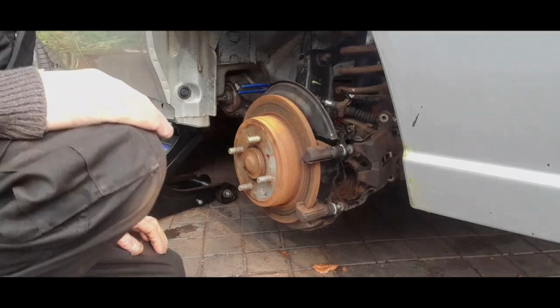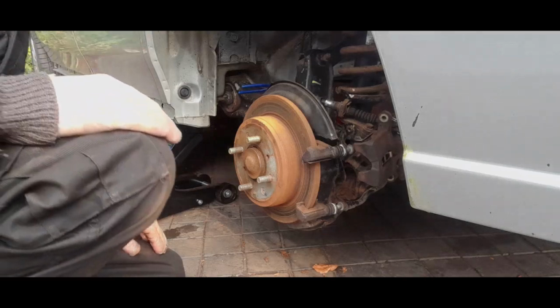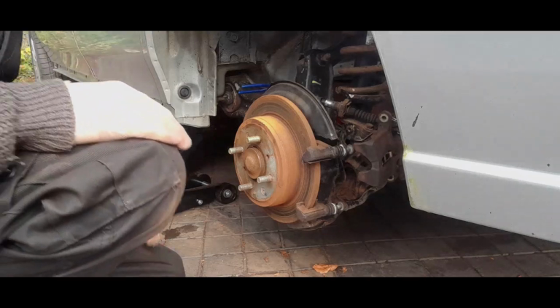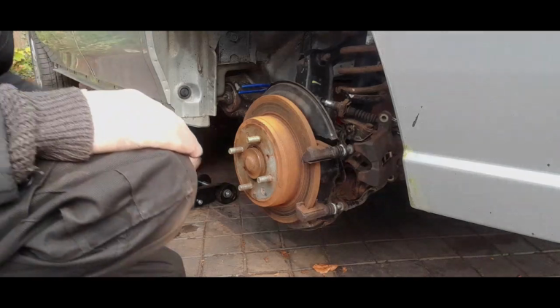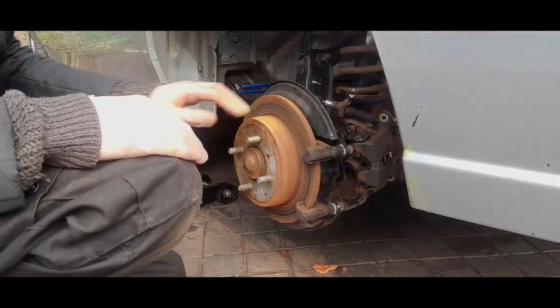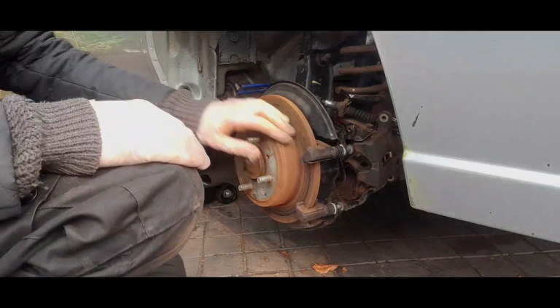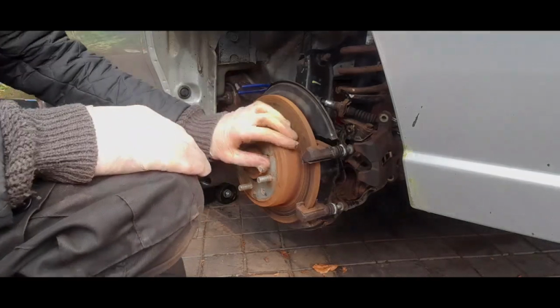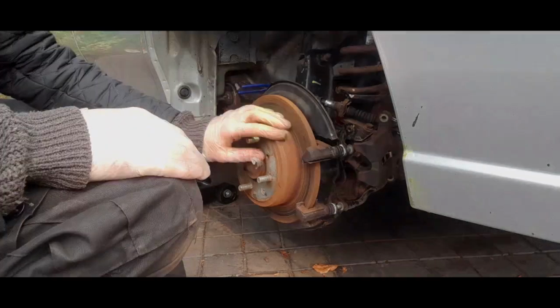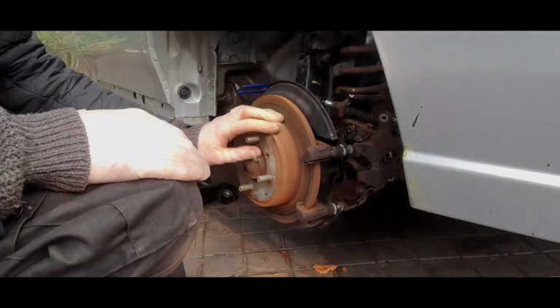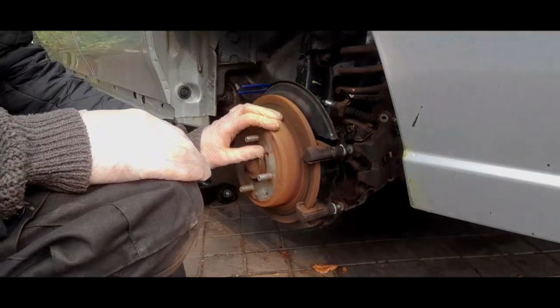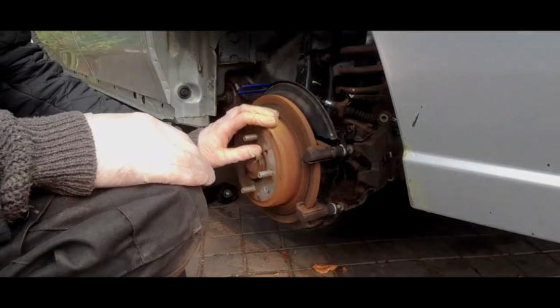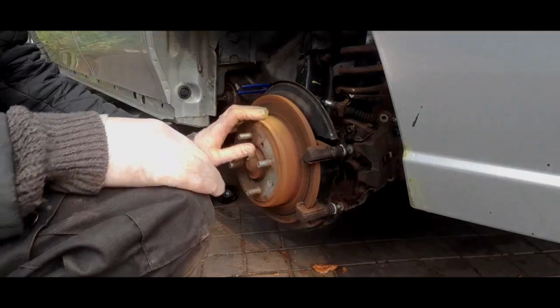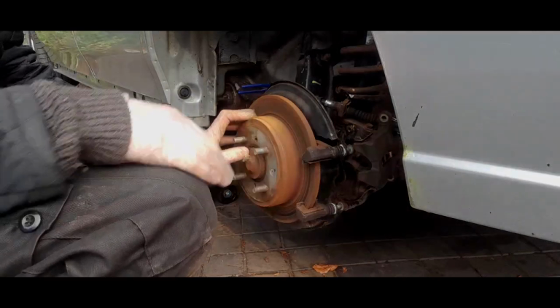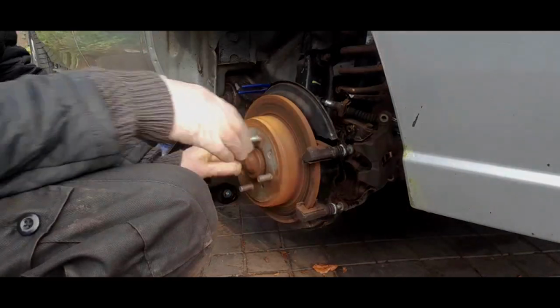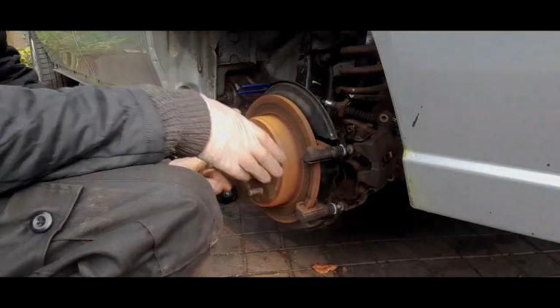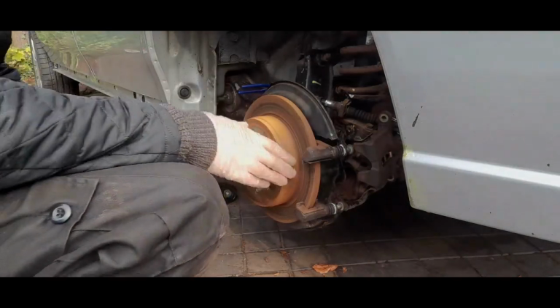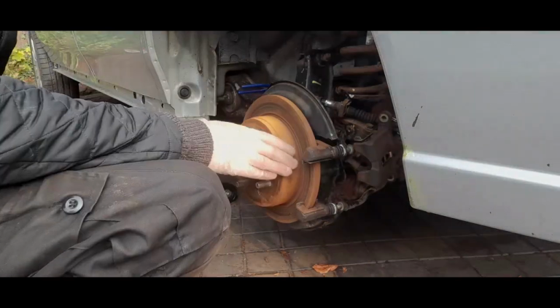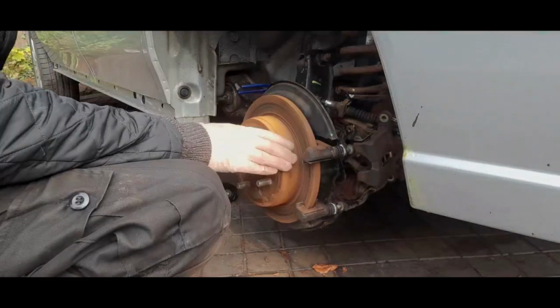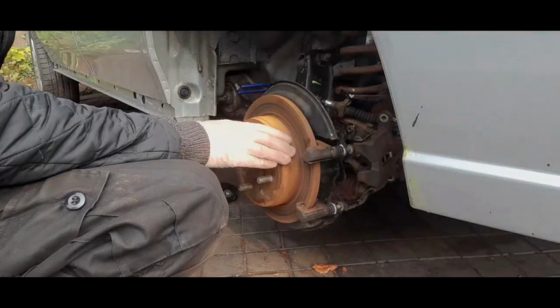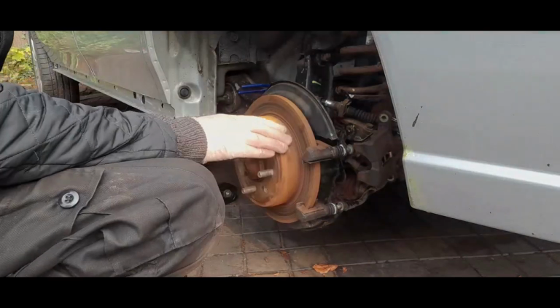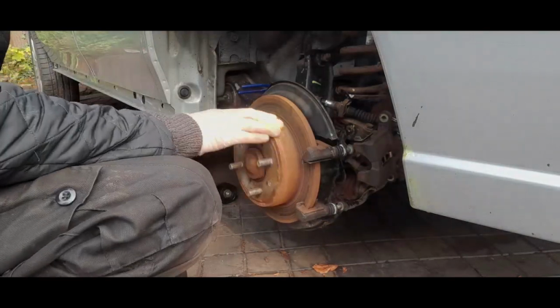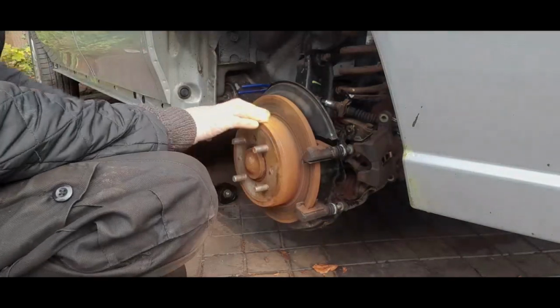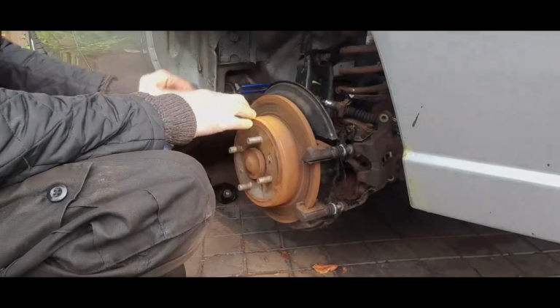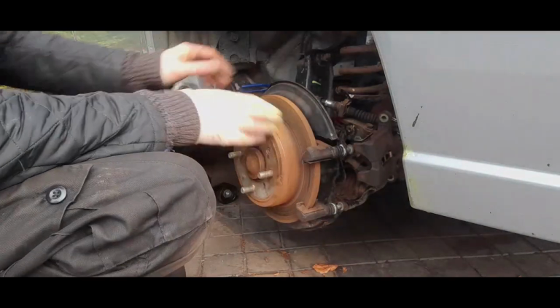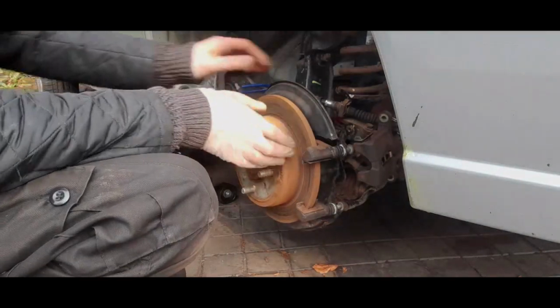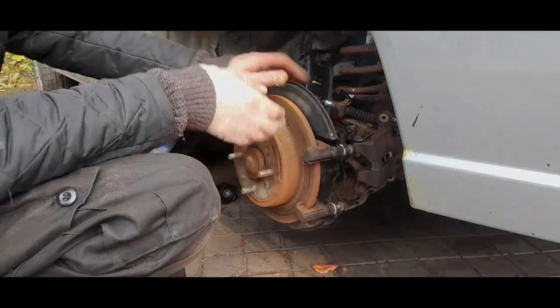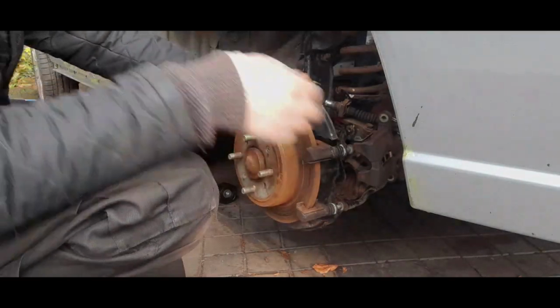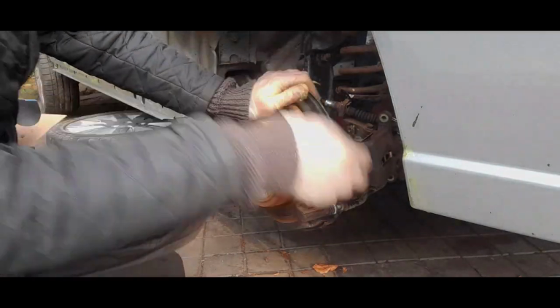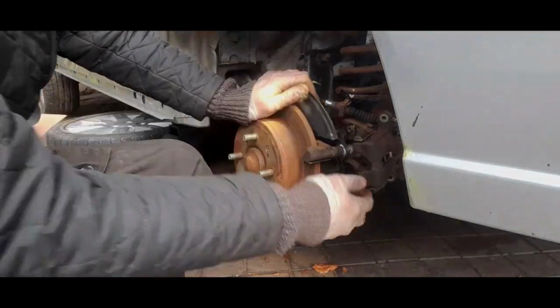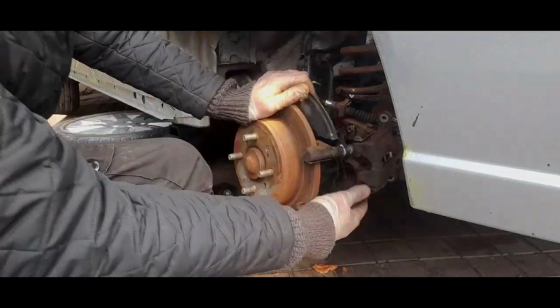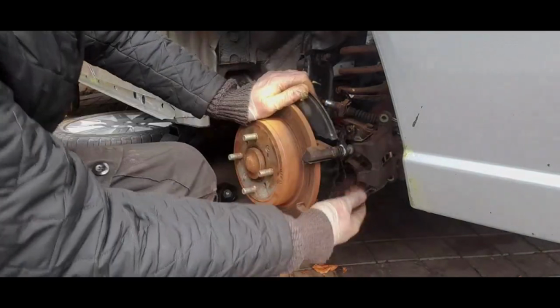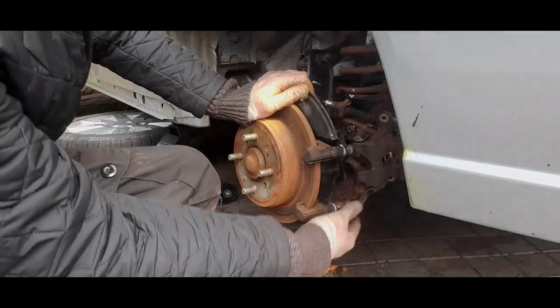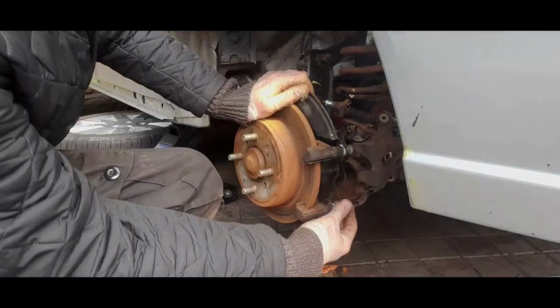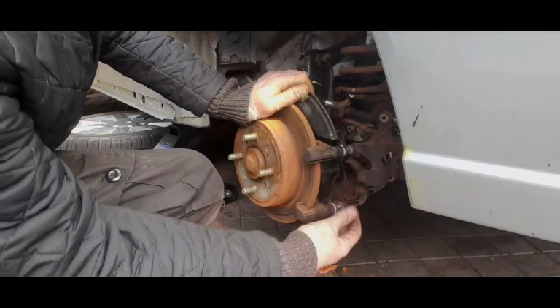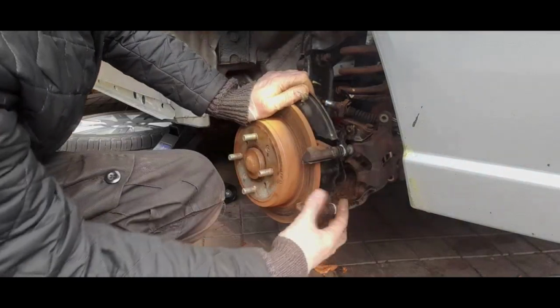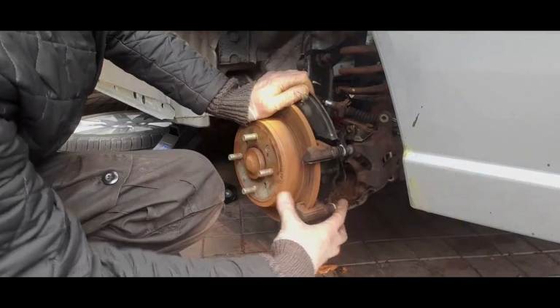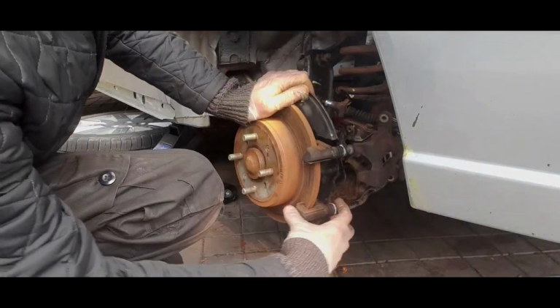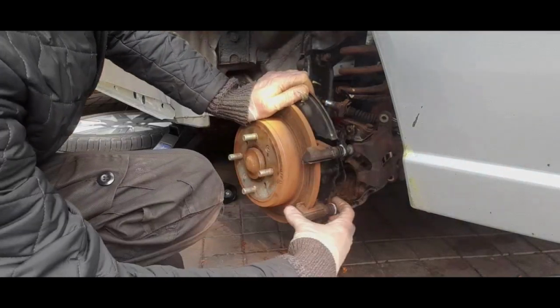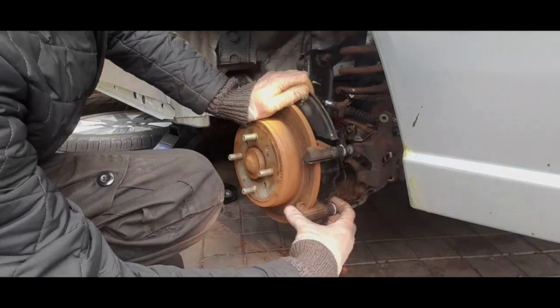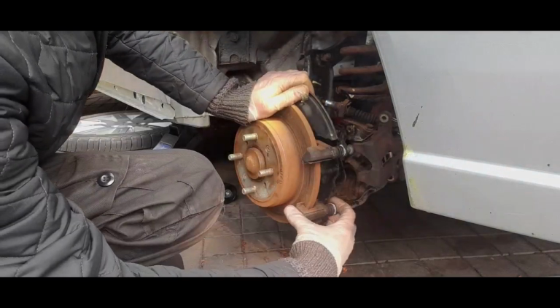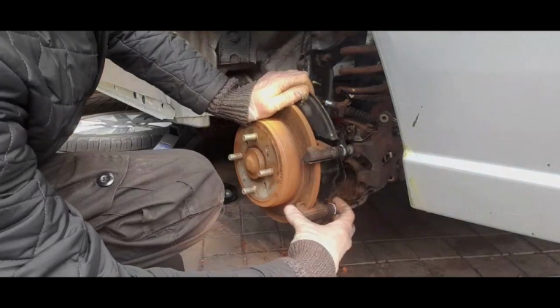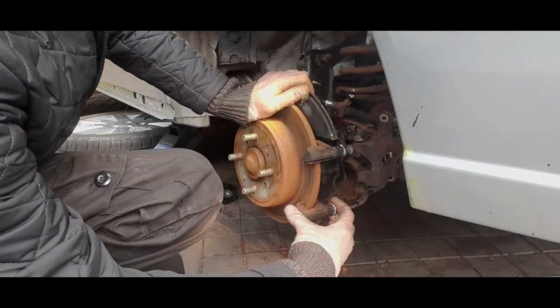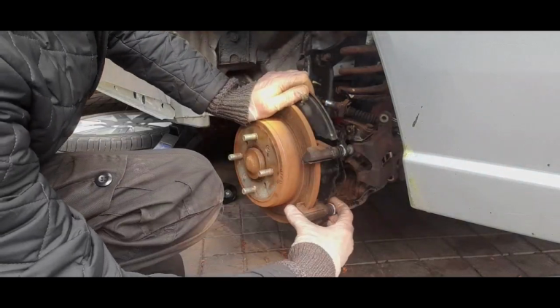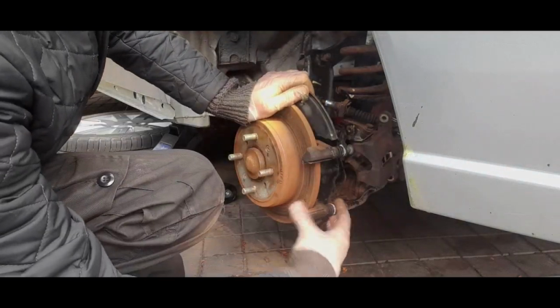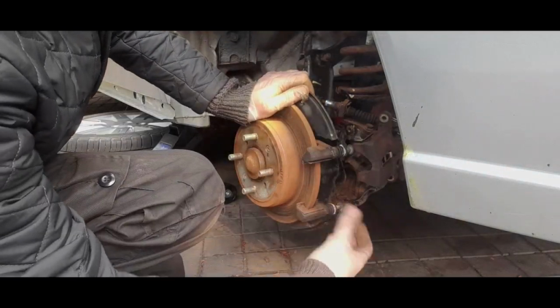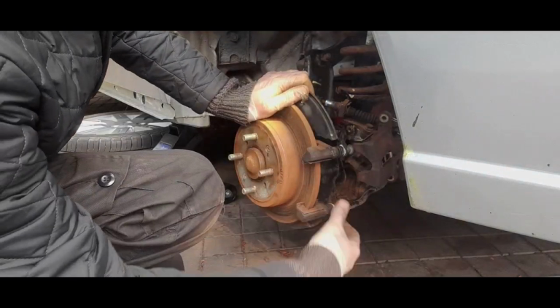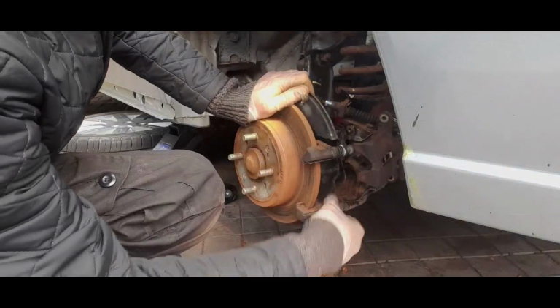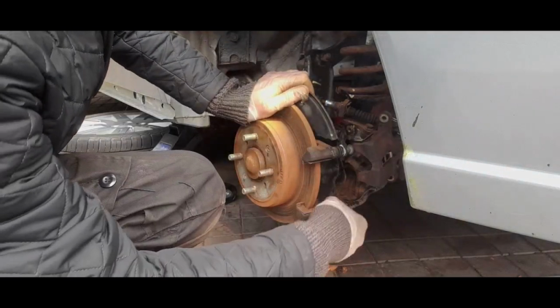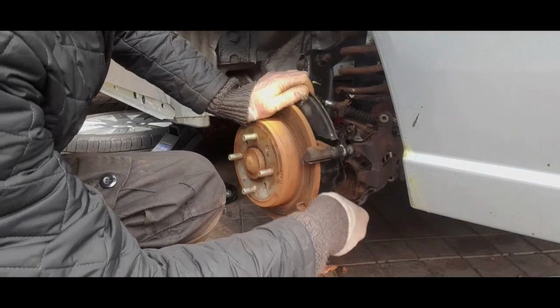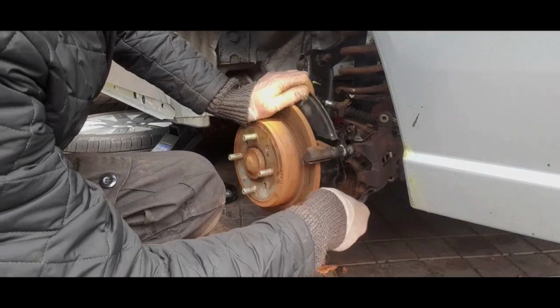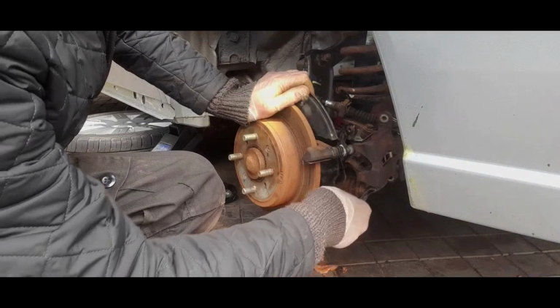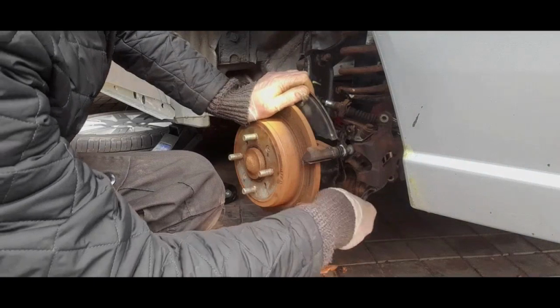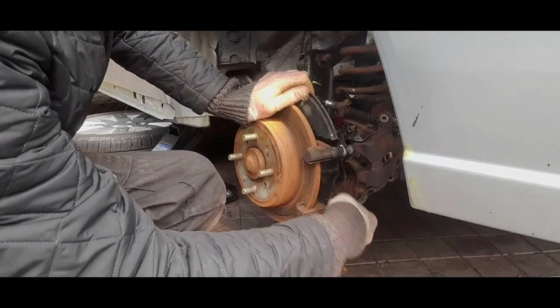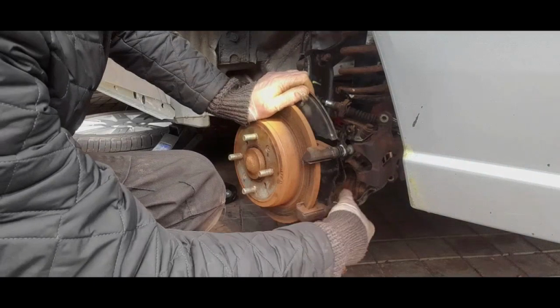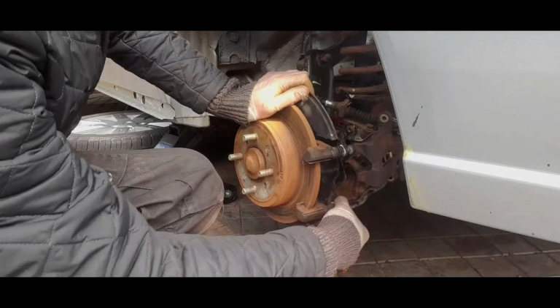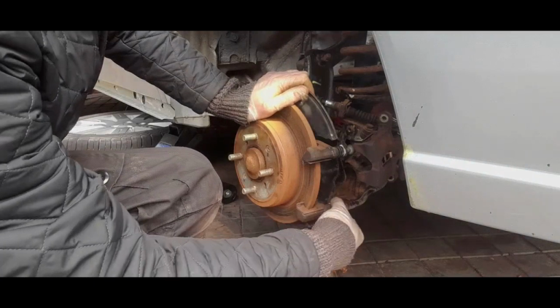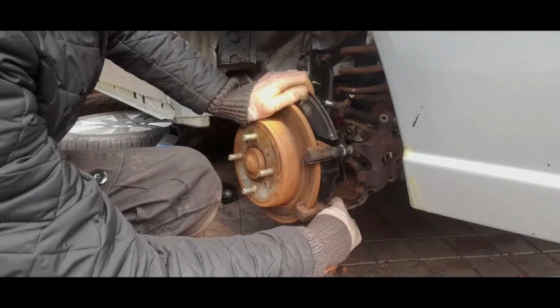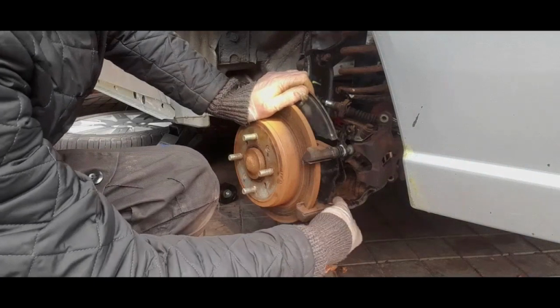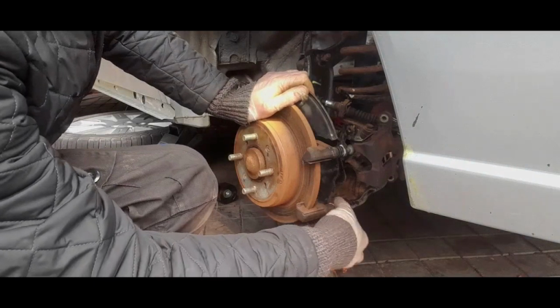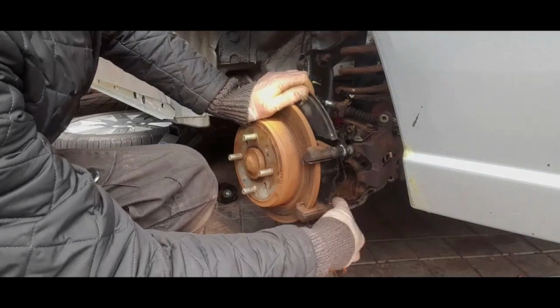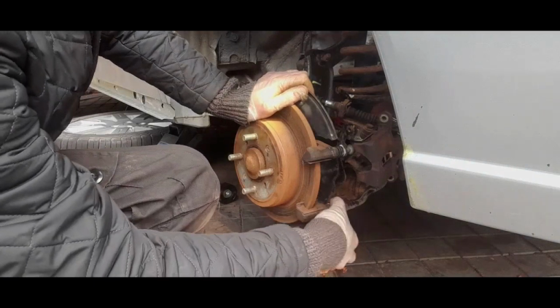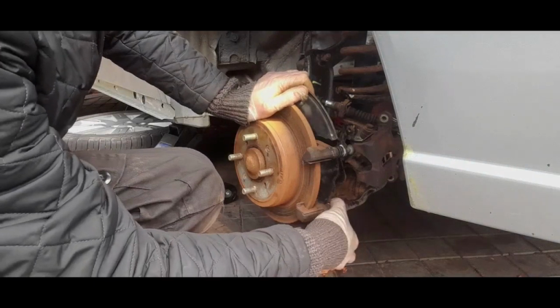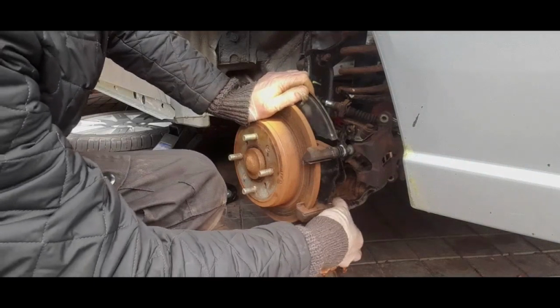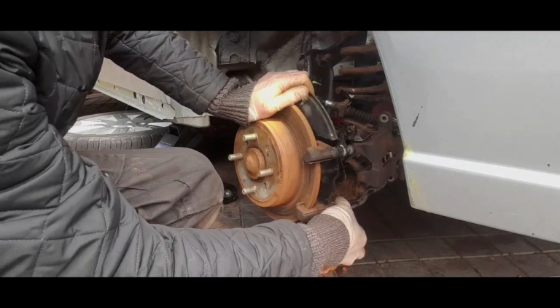This side I've just had to go around with a wire brush, but as I say this side is ready.